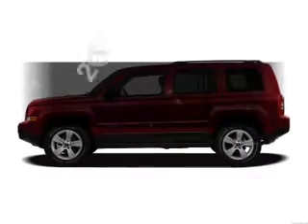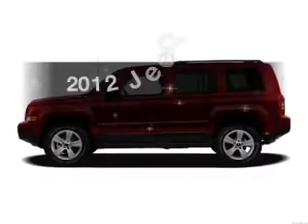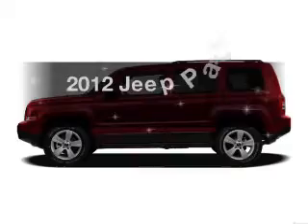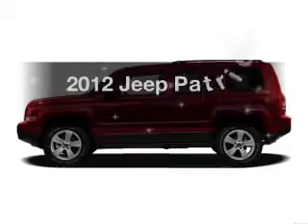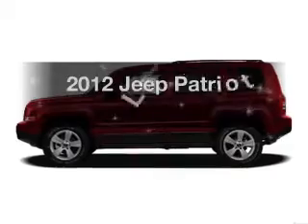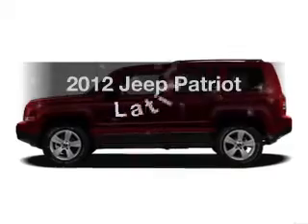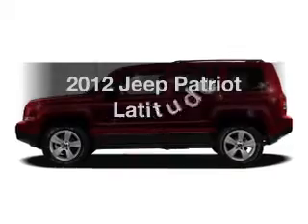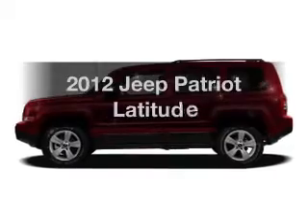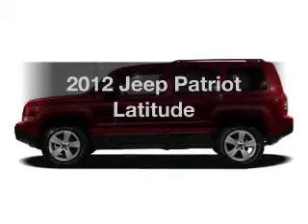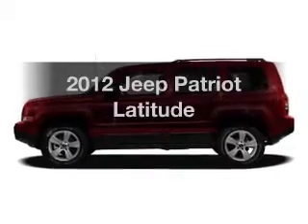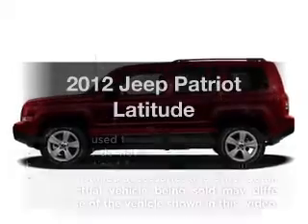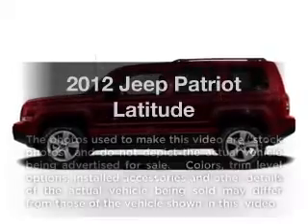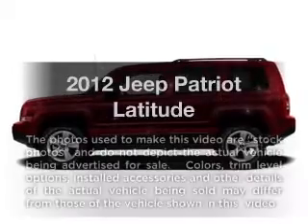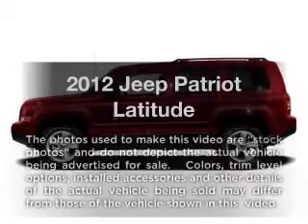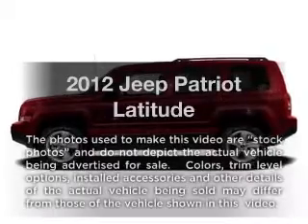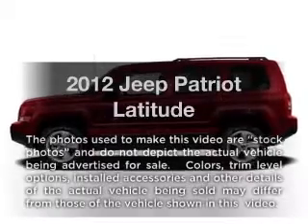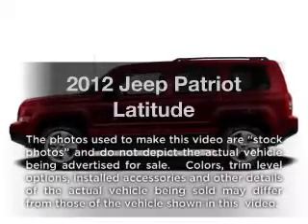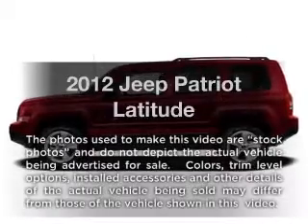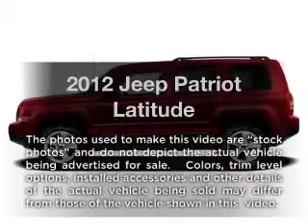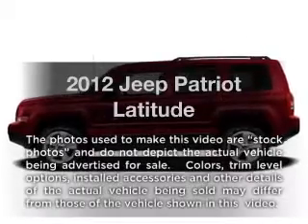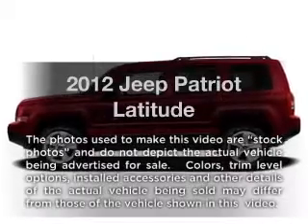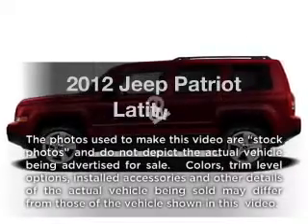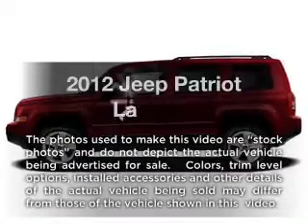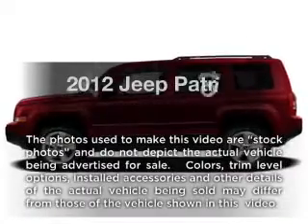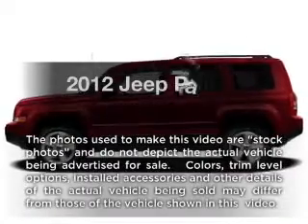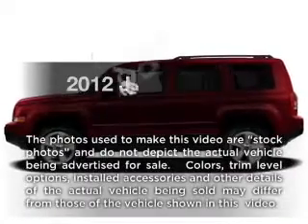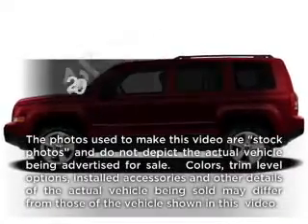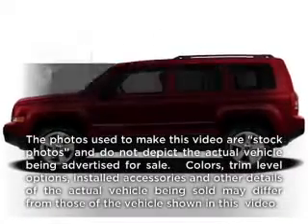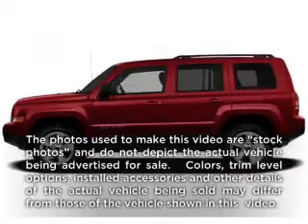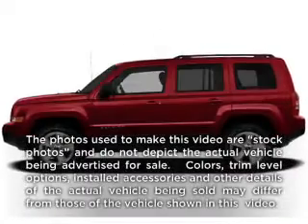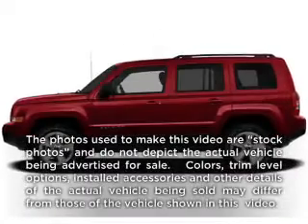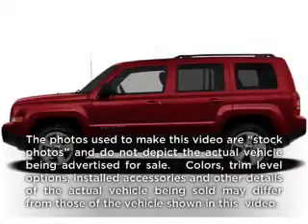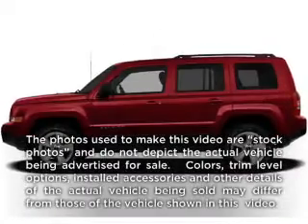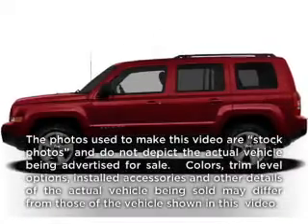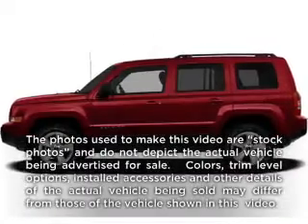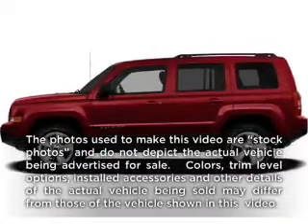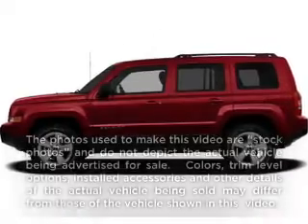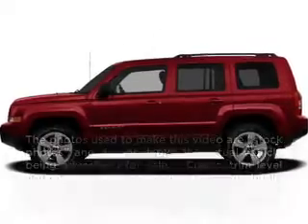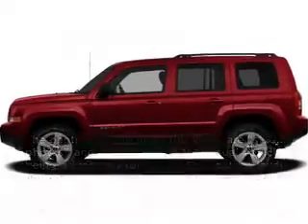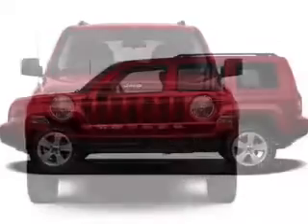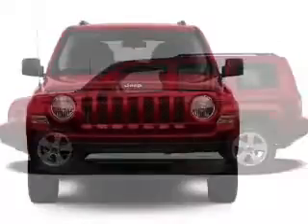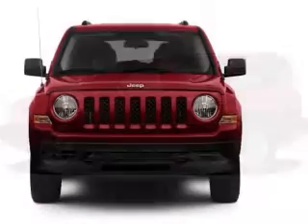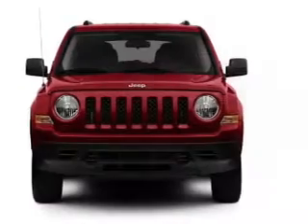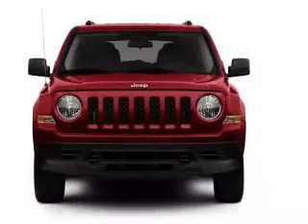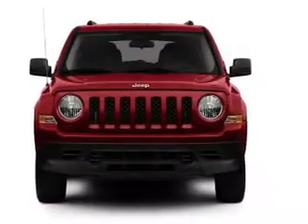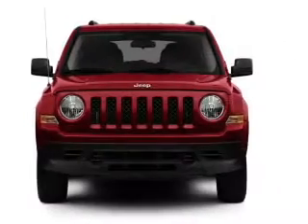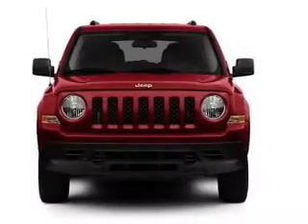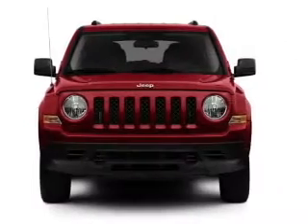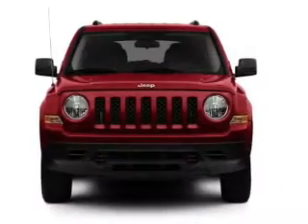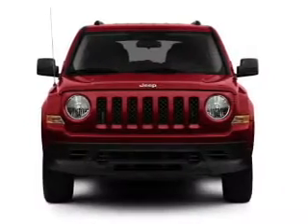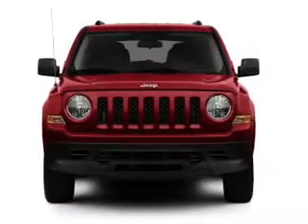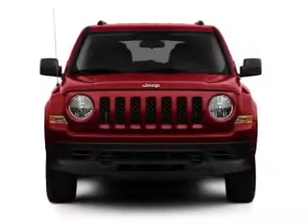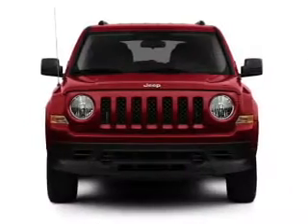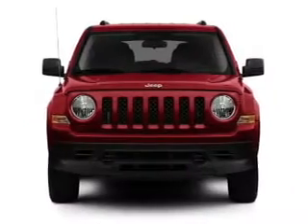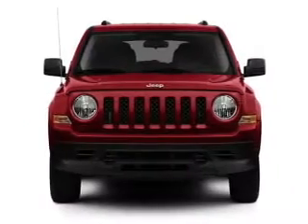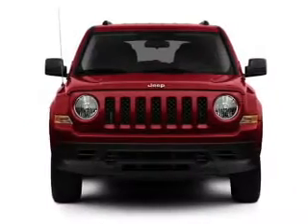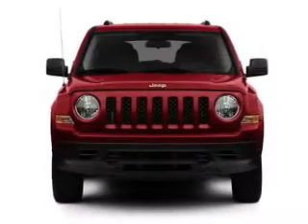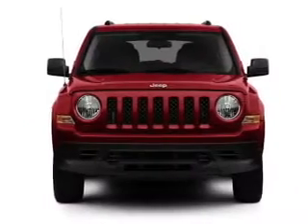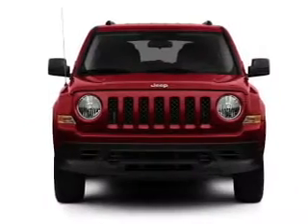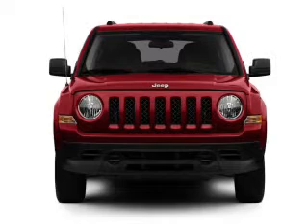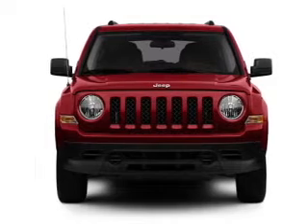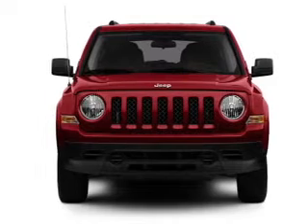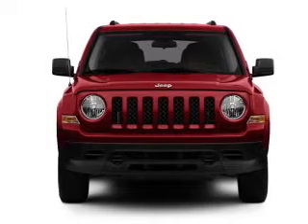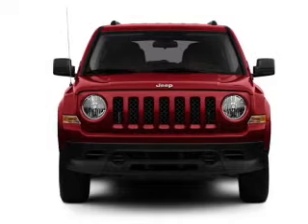Introducing the 2012 Jeep Patriot. If you're looking for an automobile with great attributes, look no further.